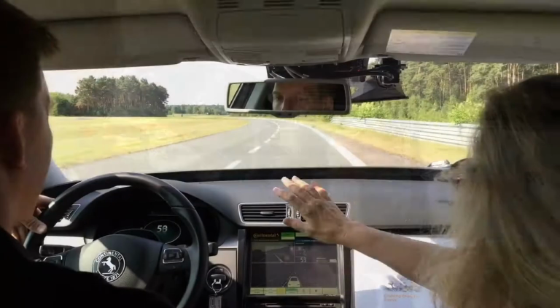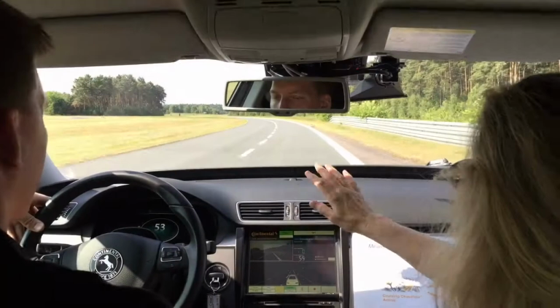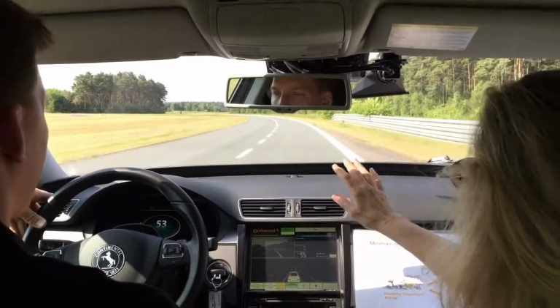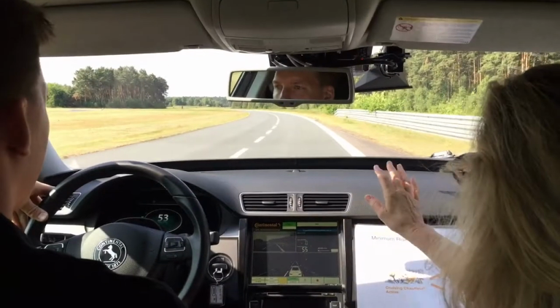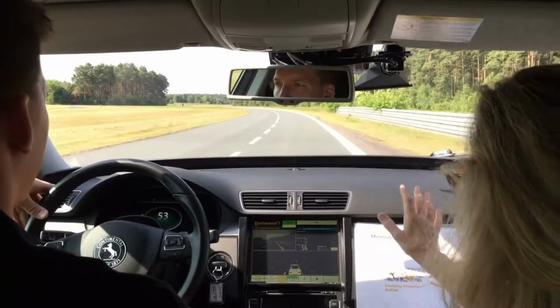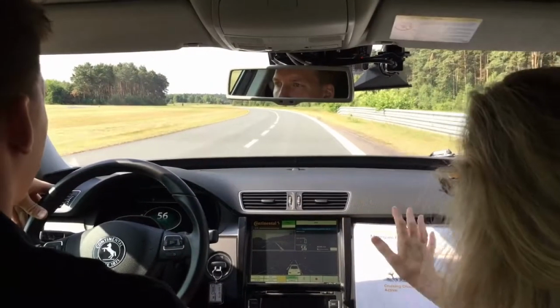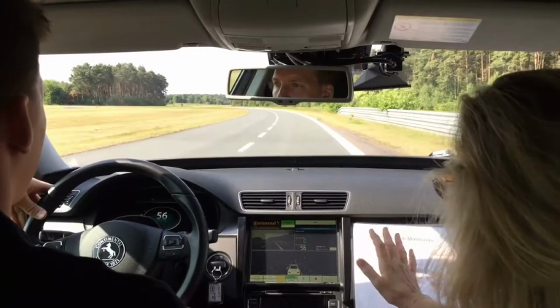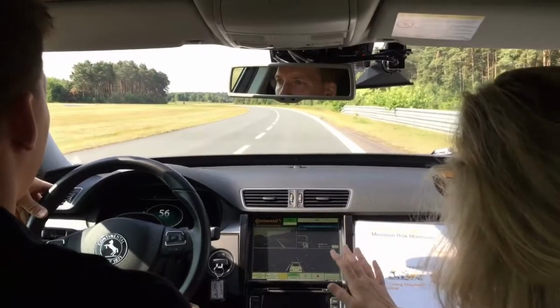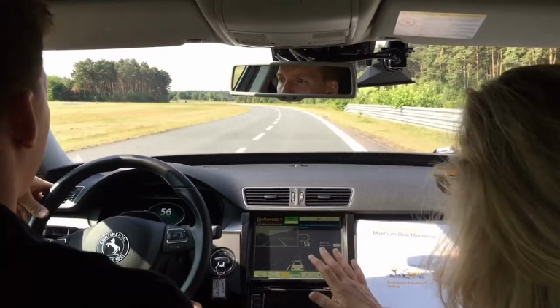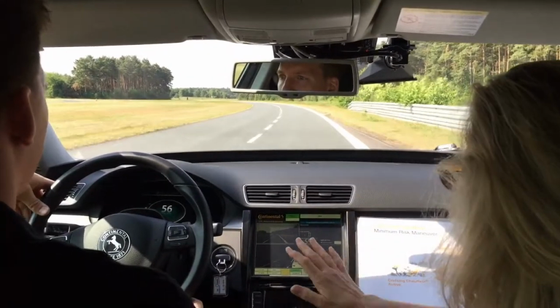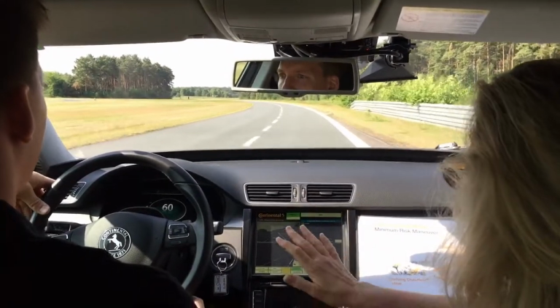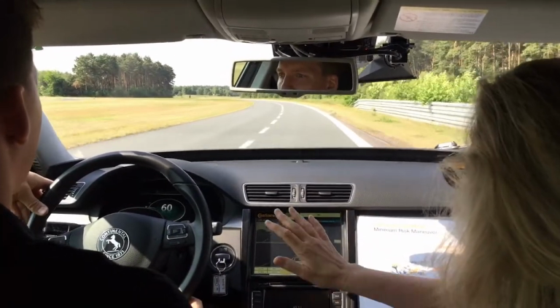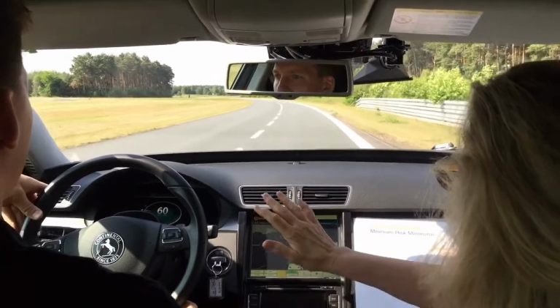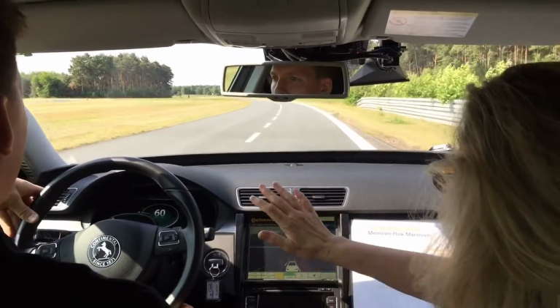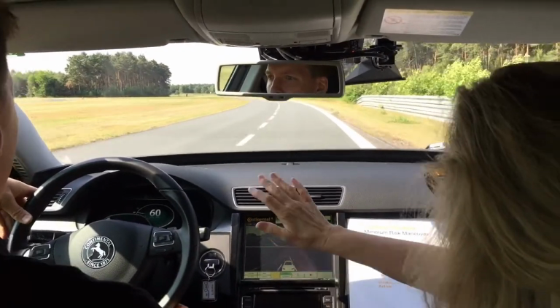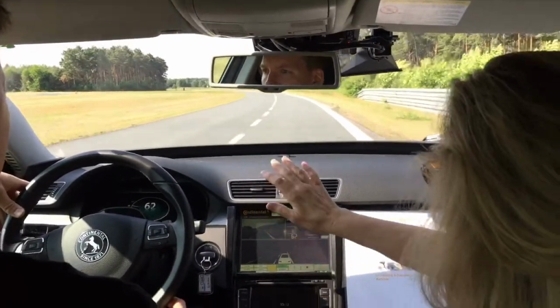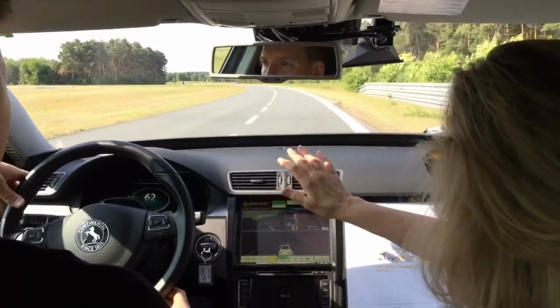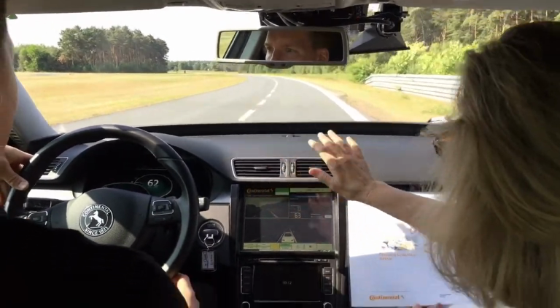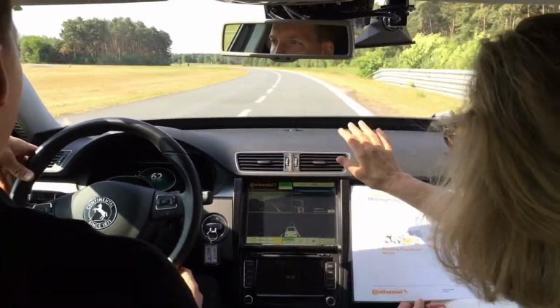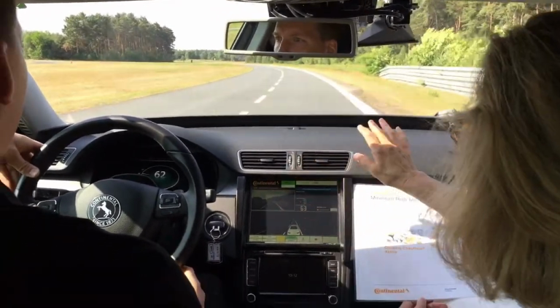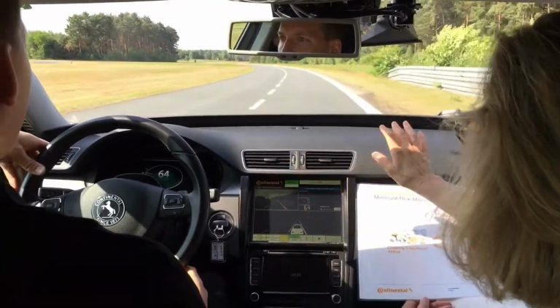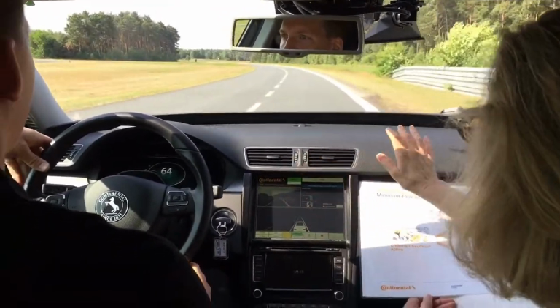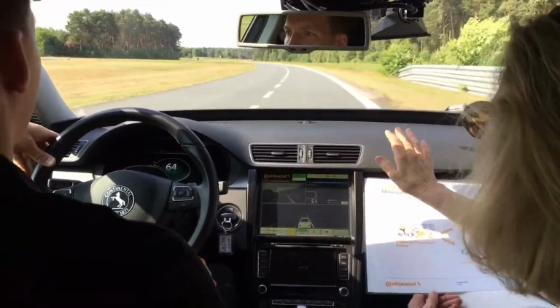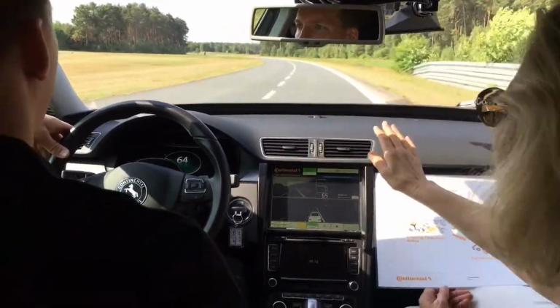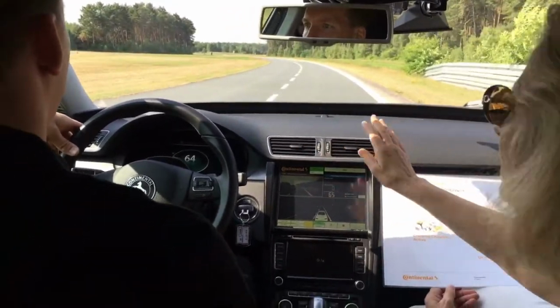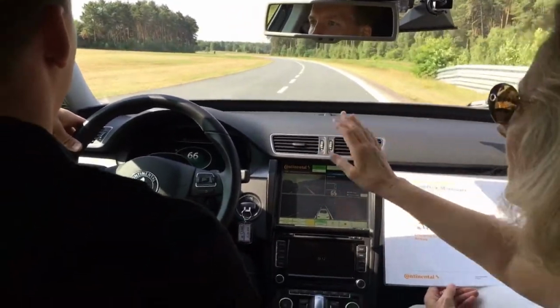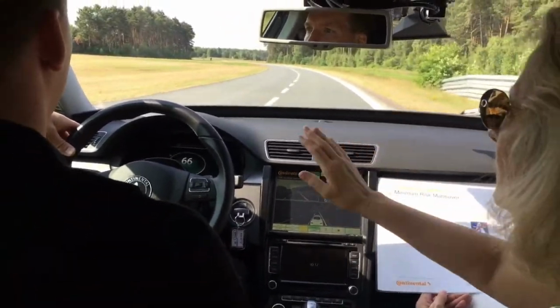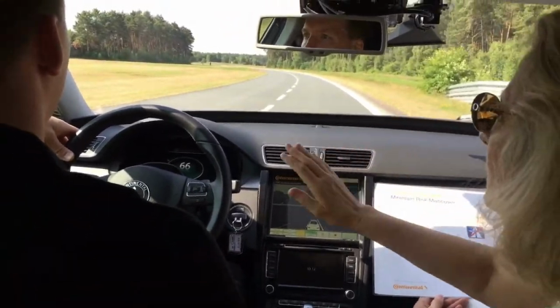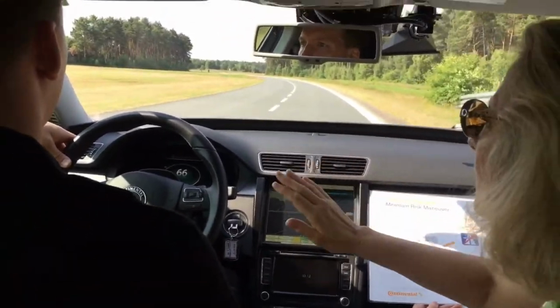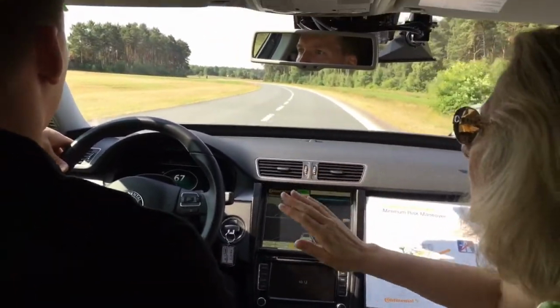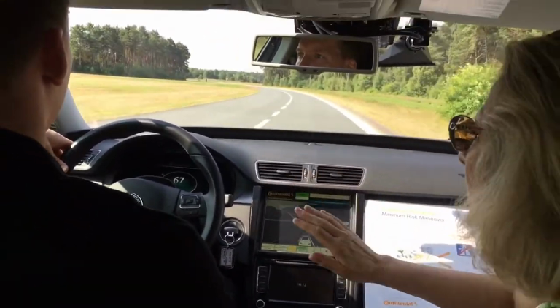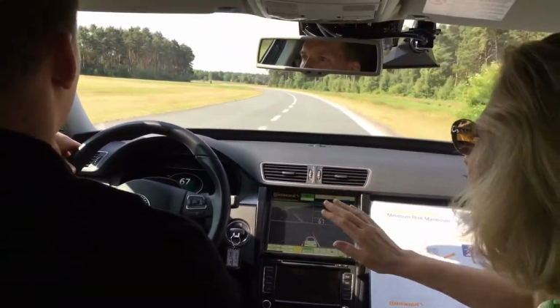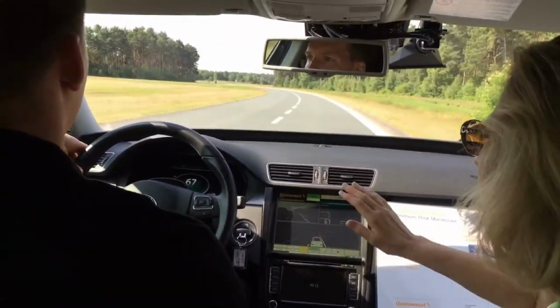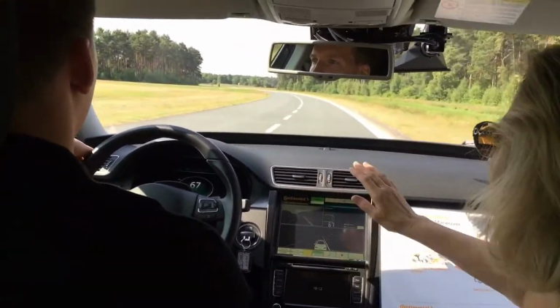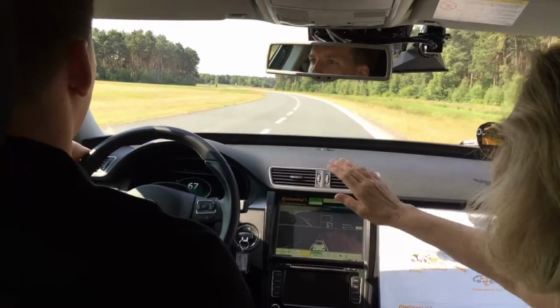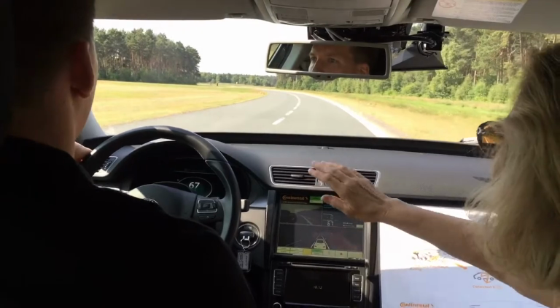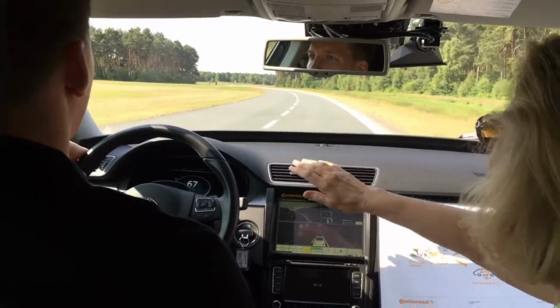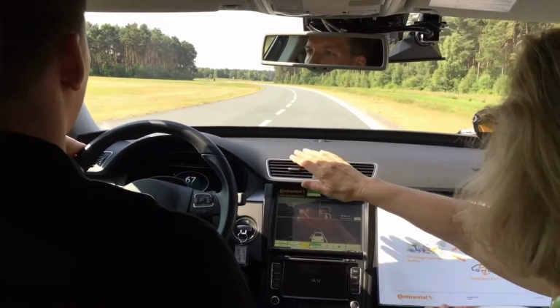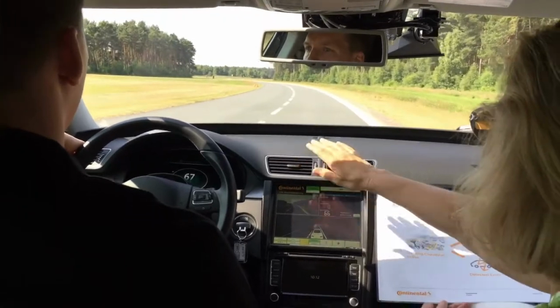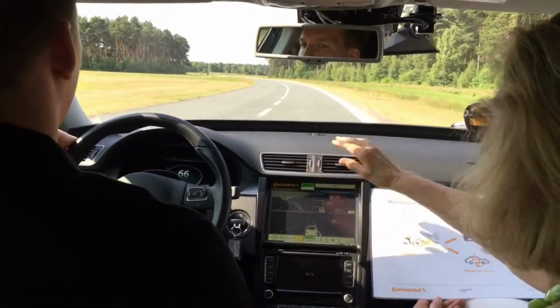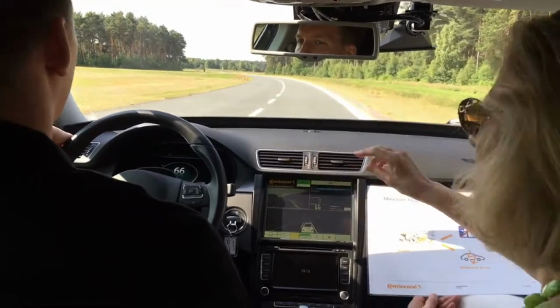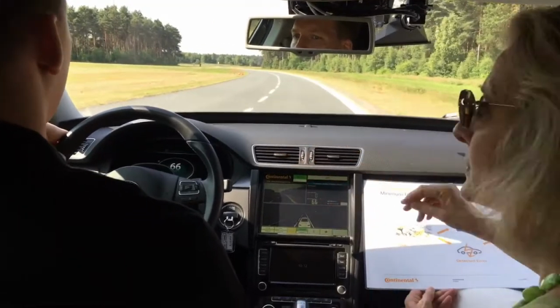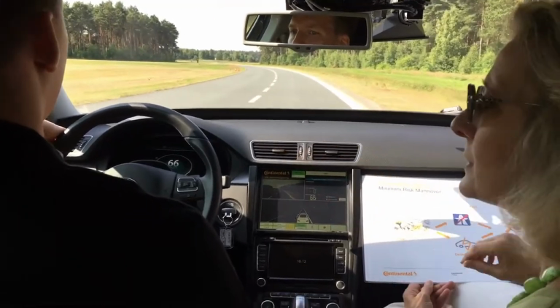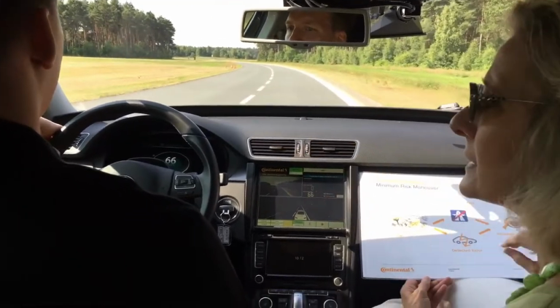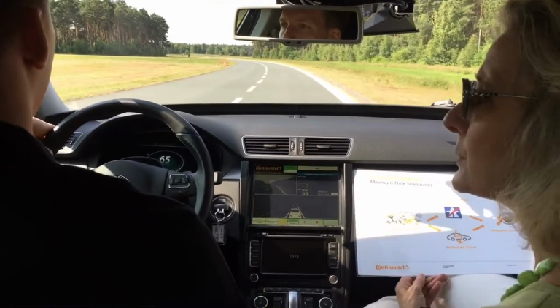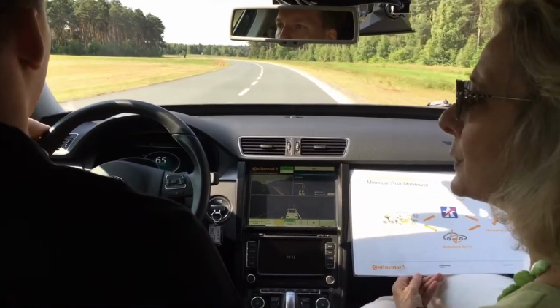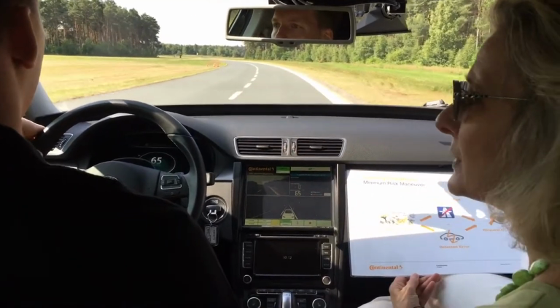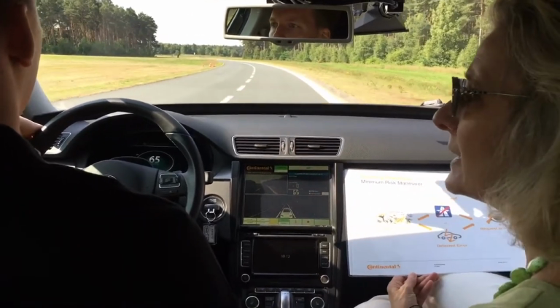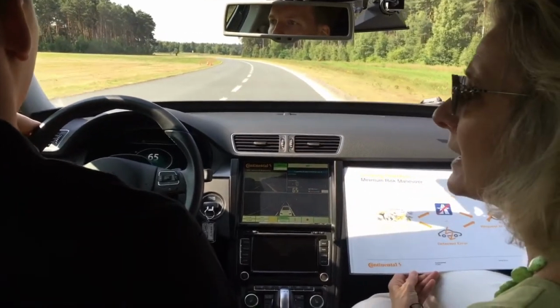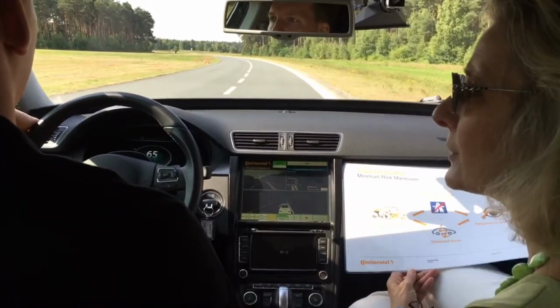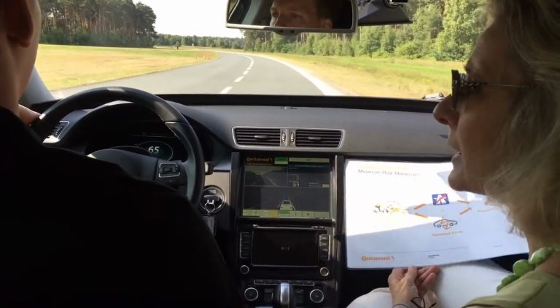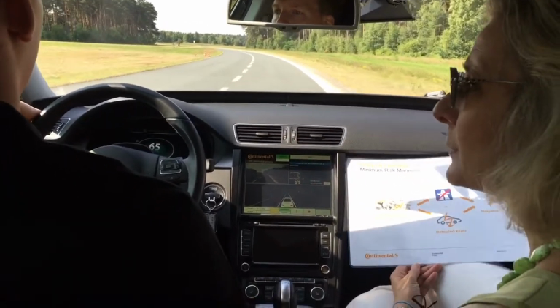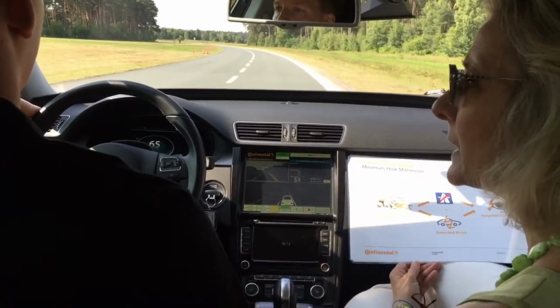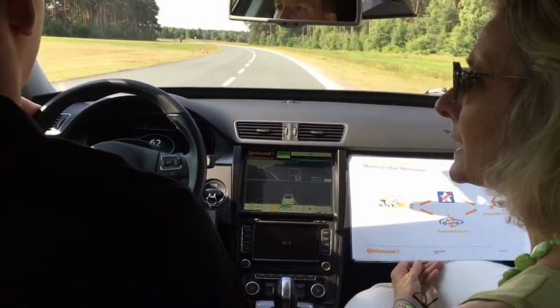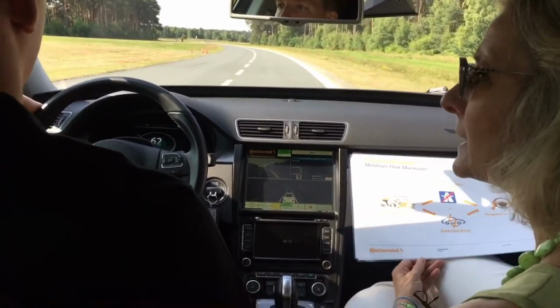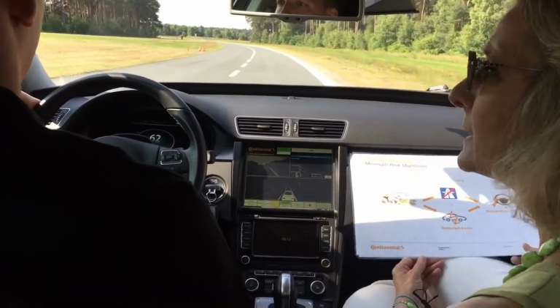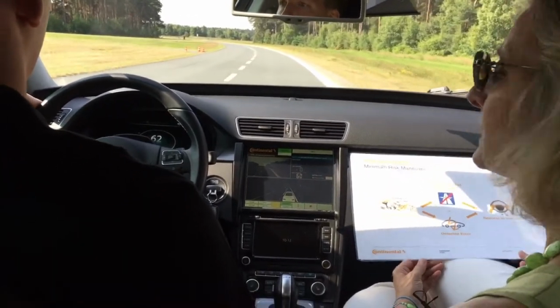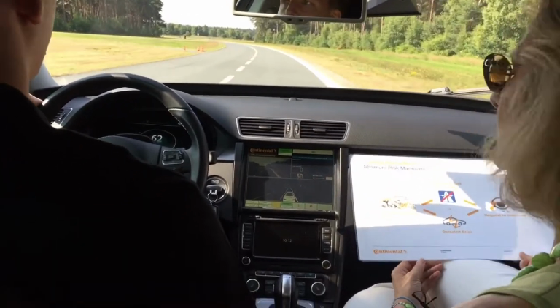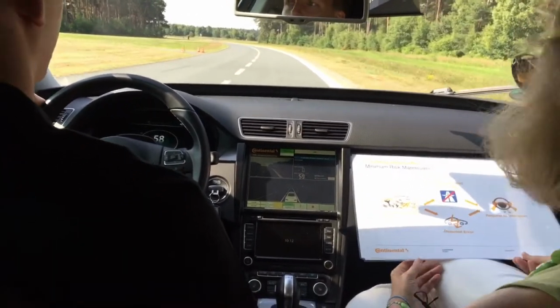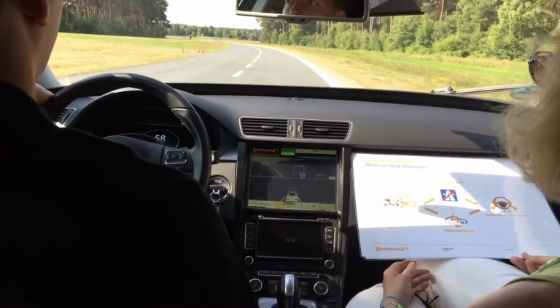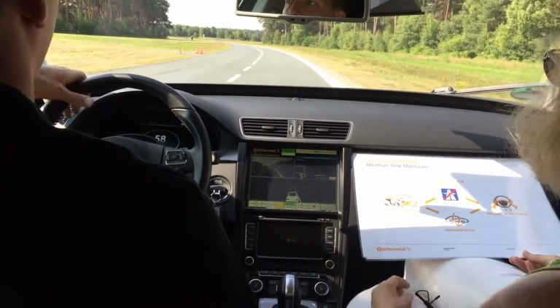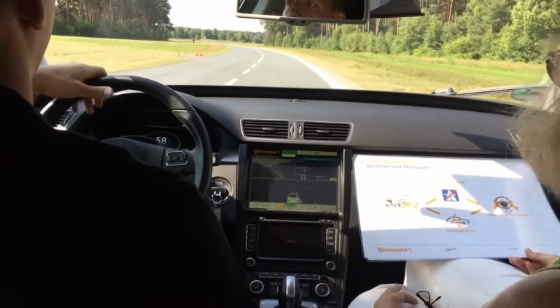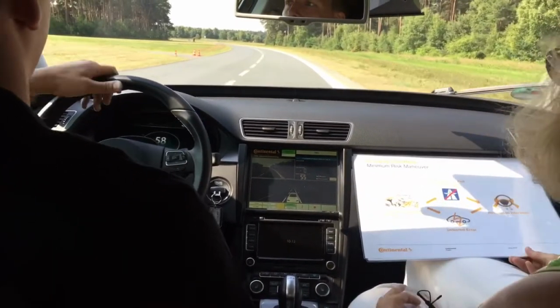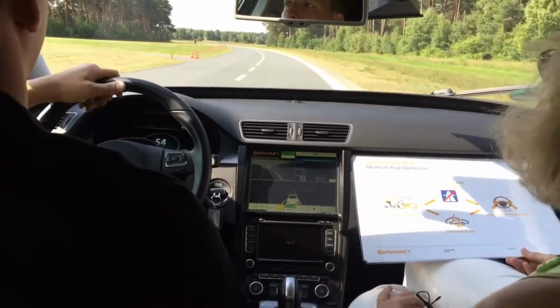Is Conti doing this whole system or are you working with another company? Well, that's all Conti.